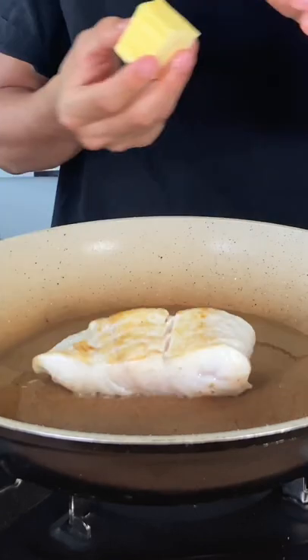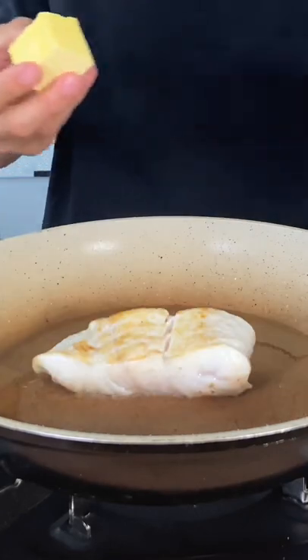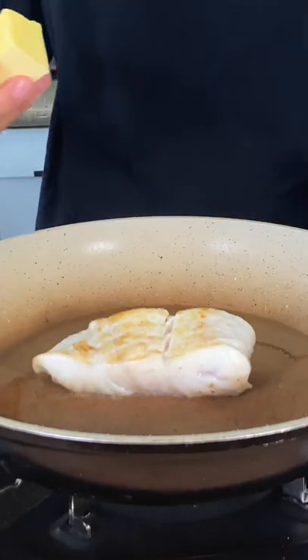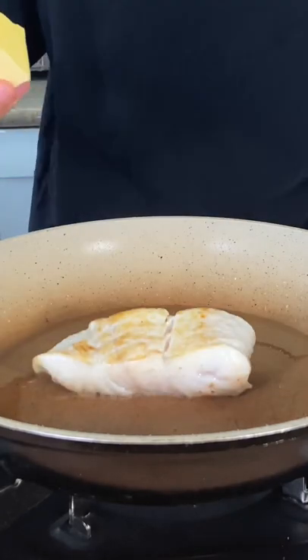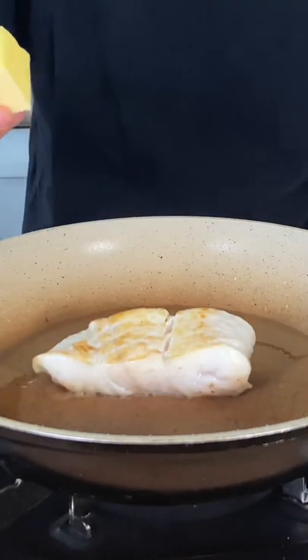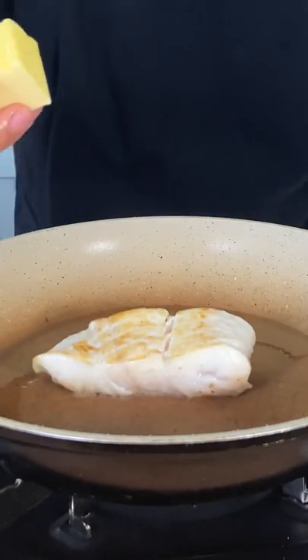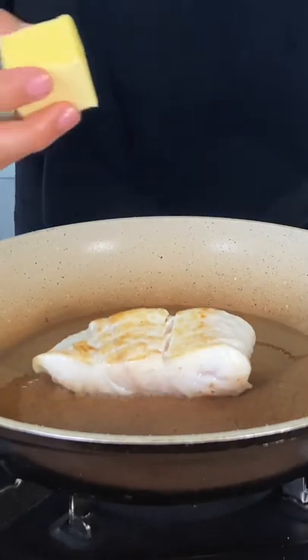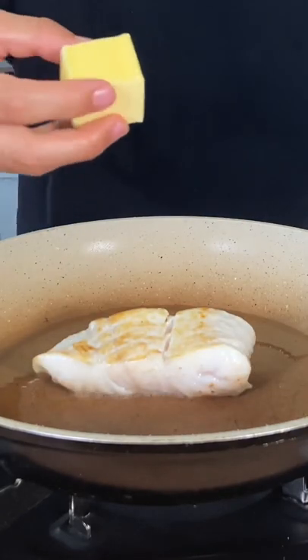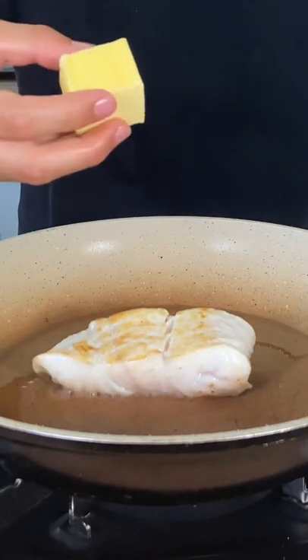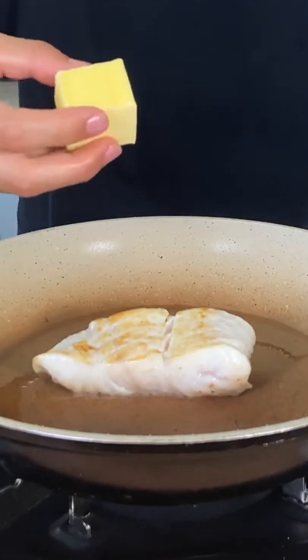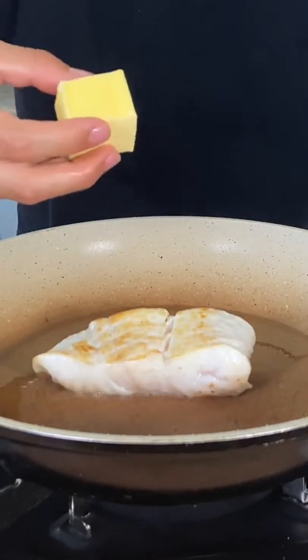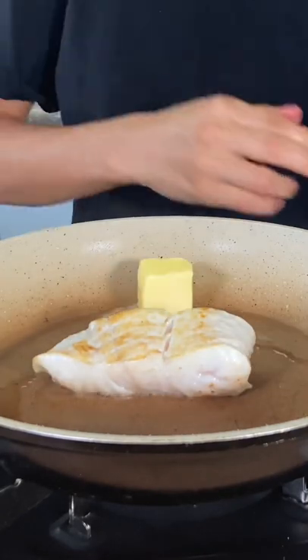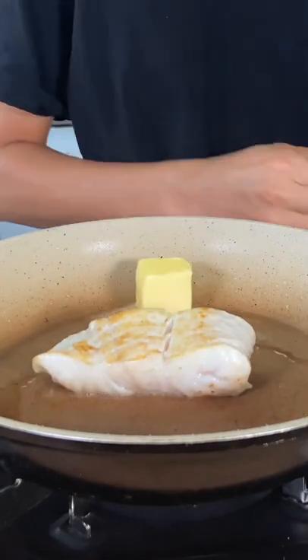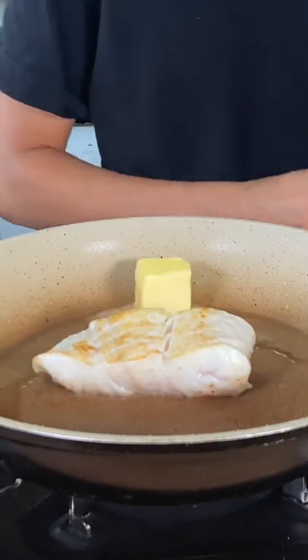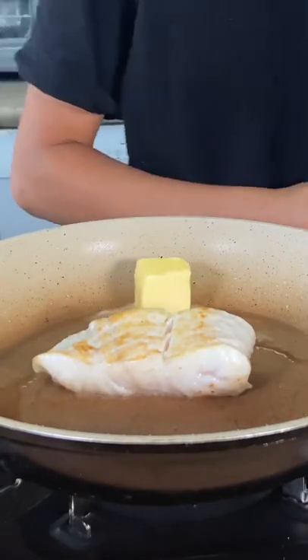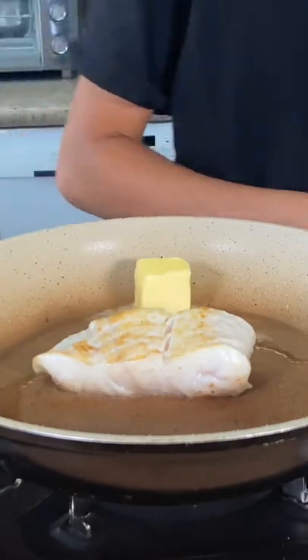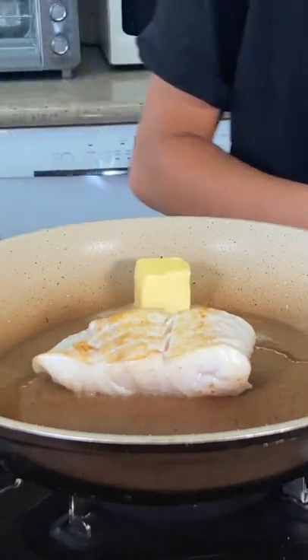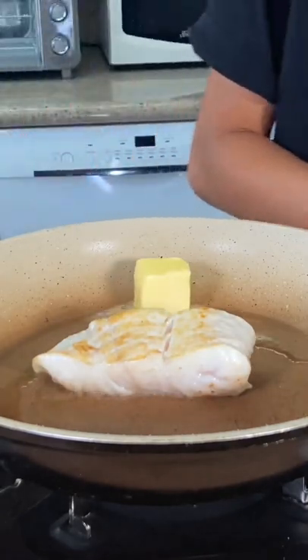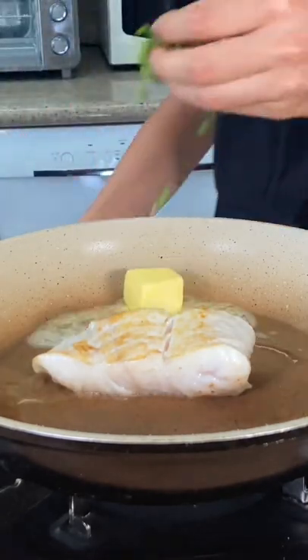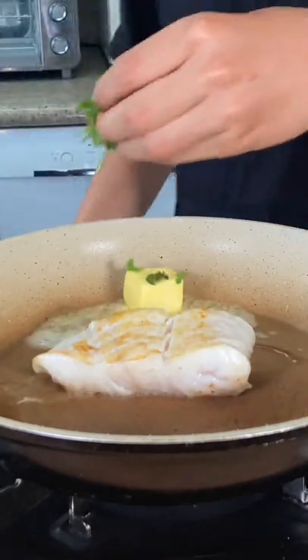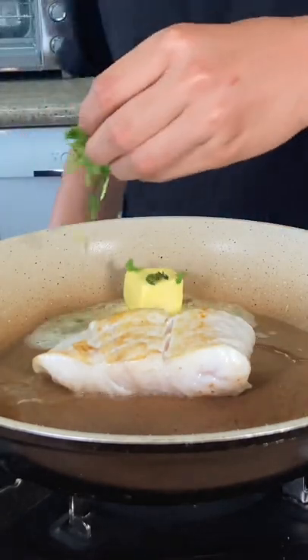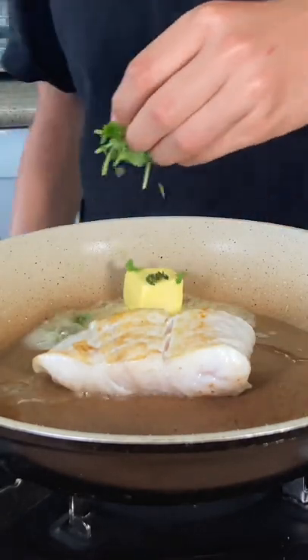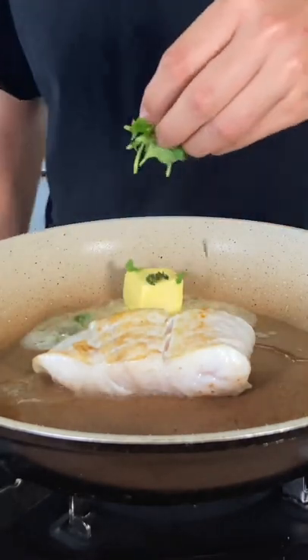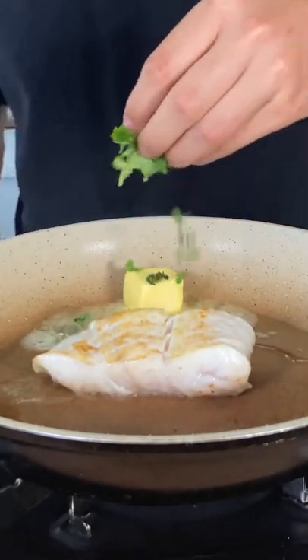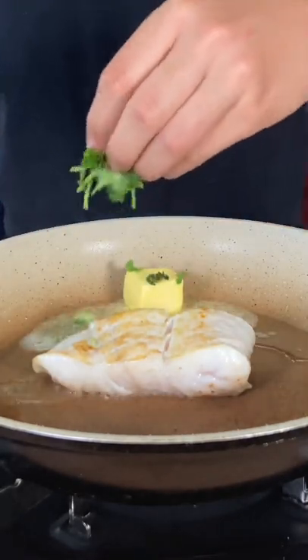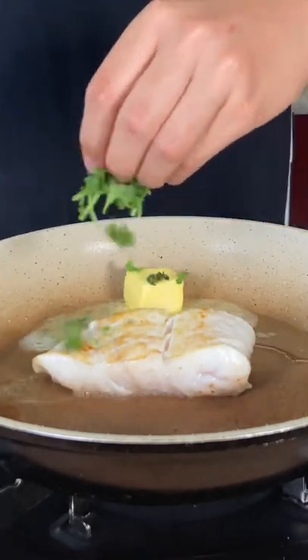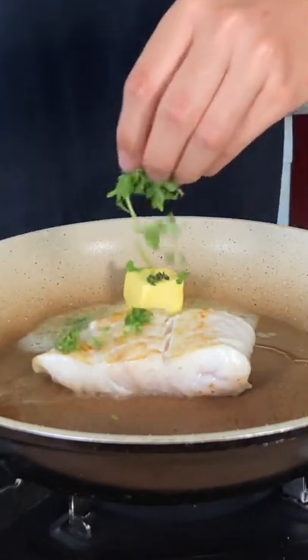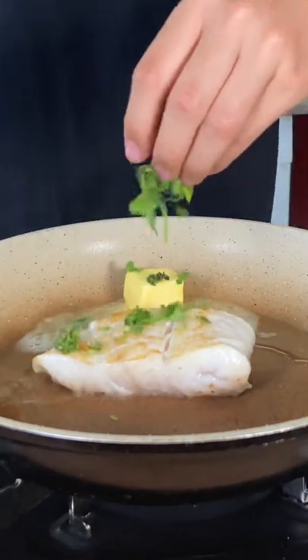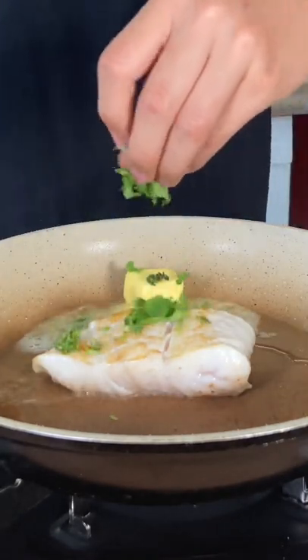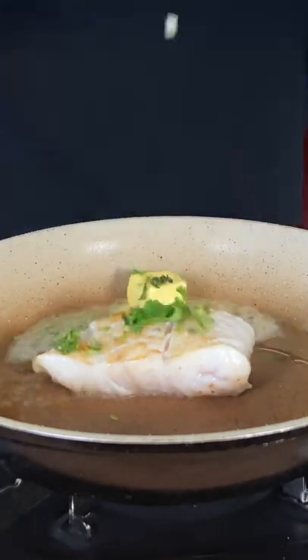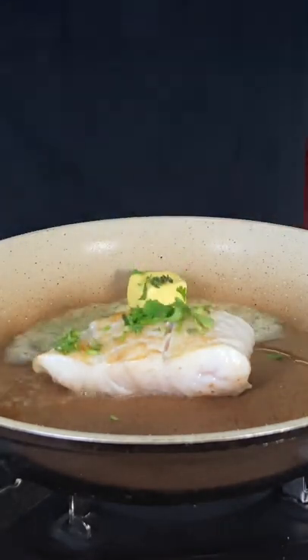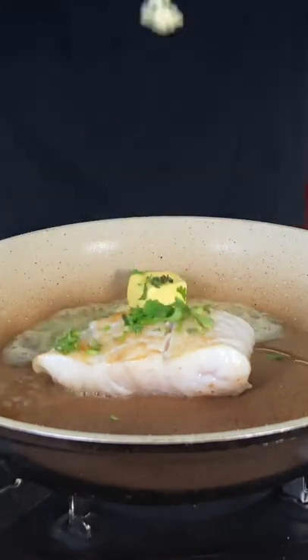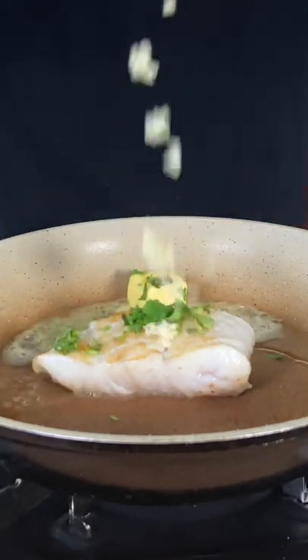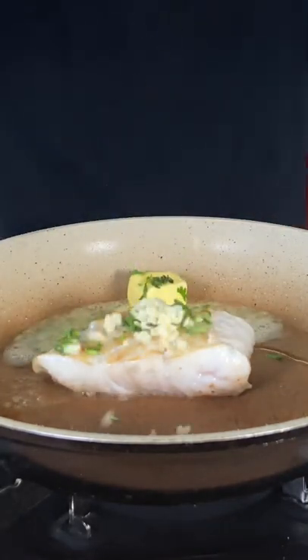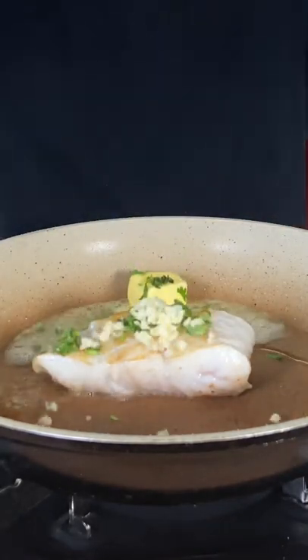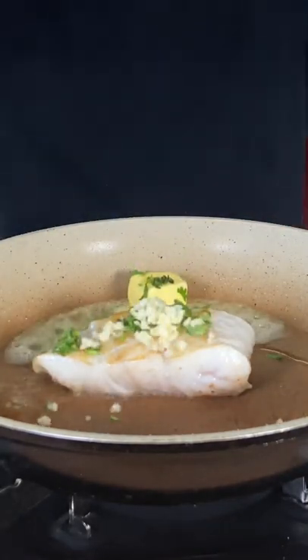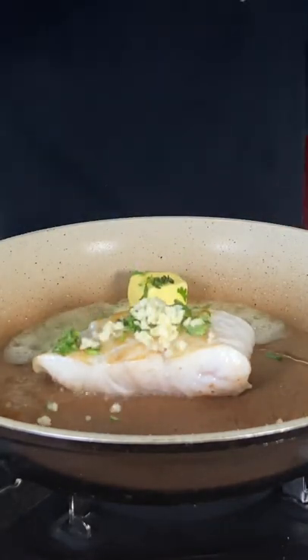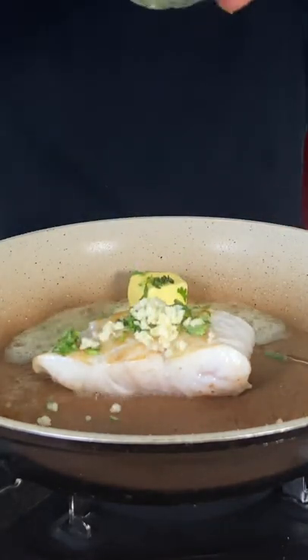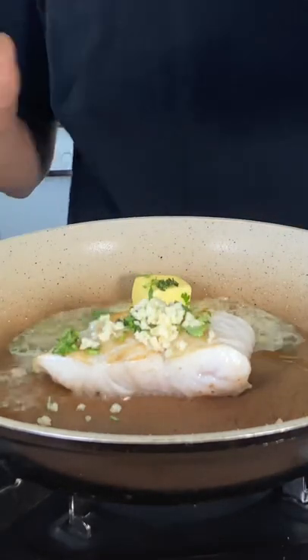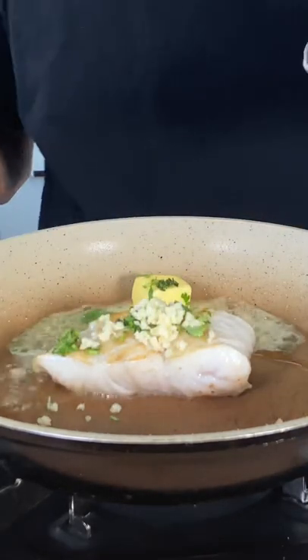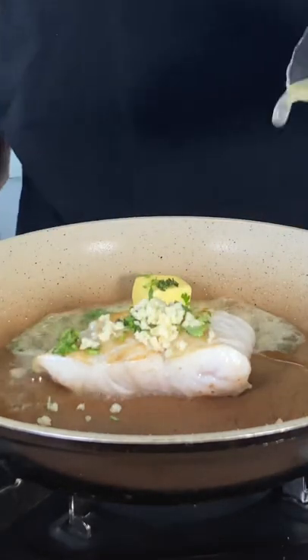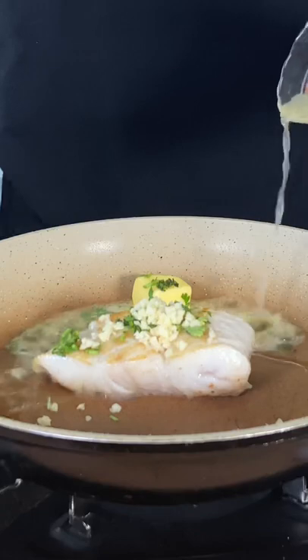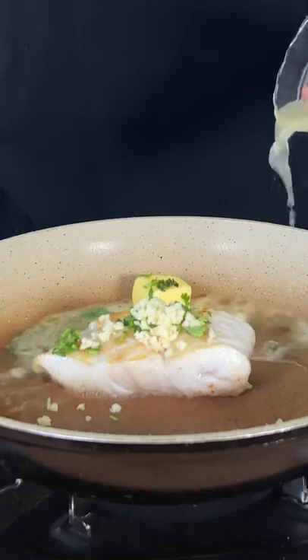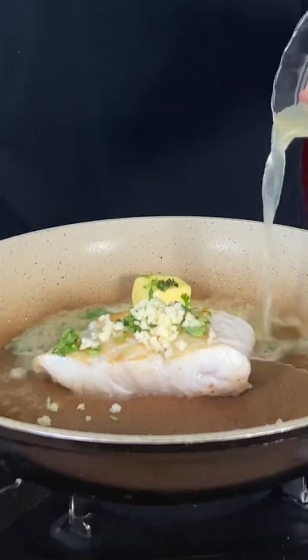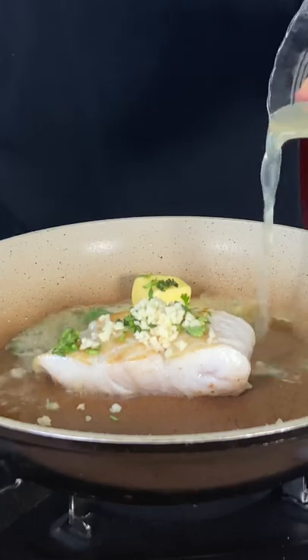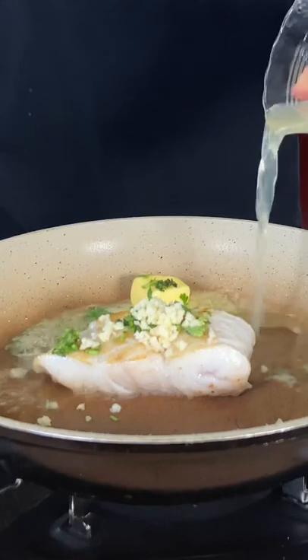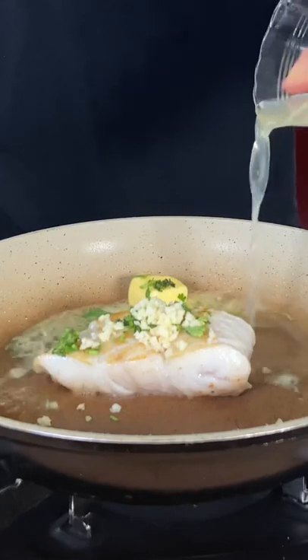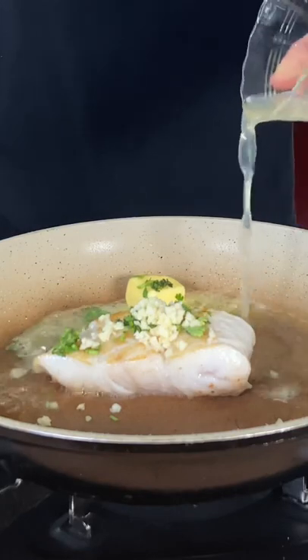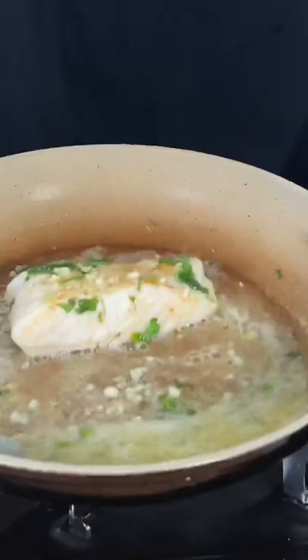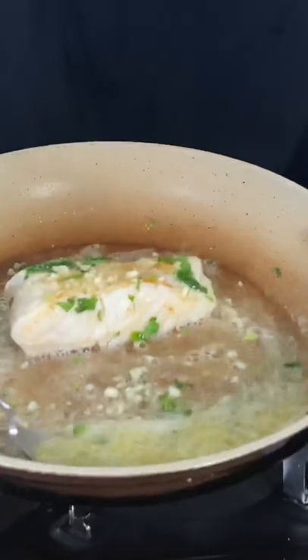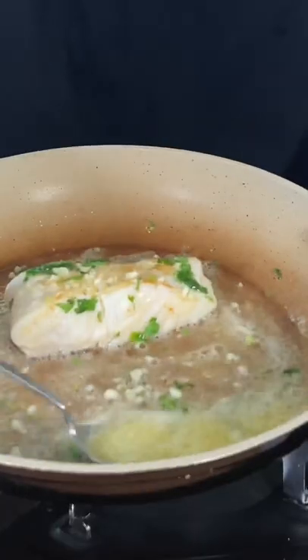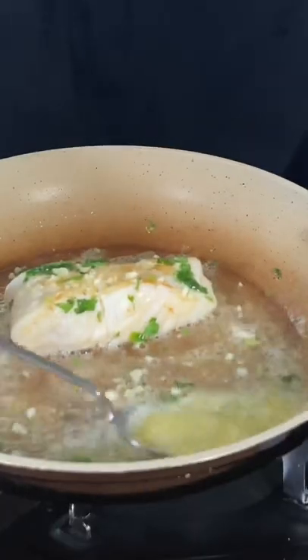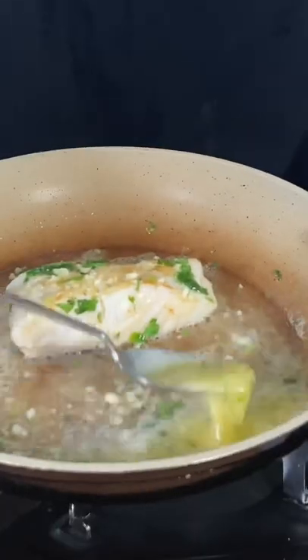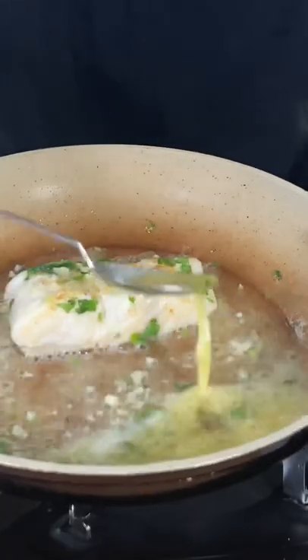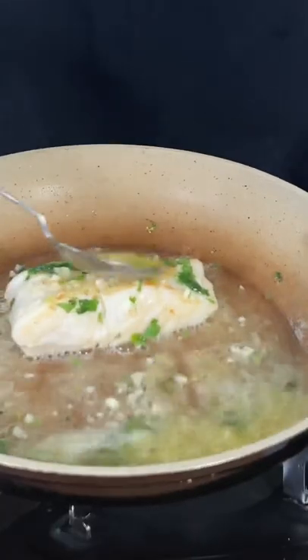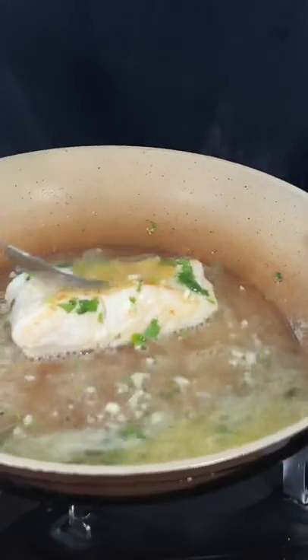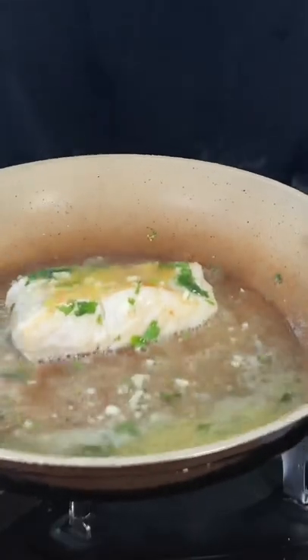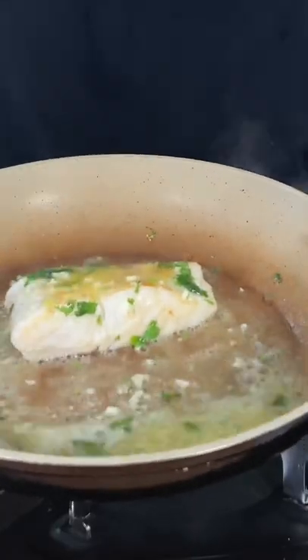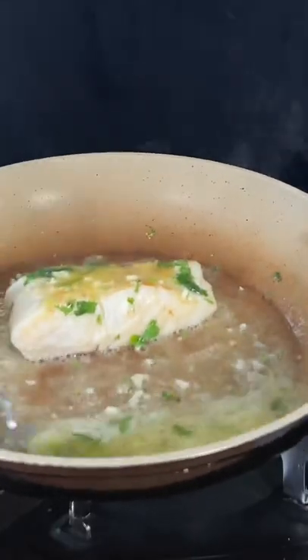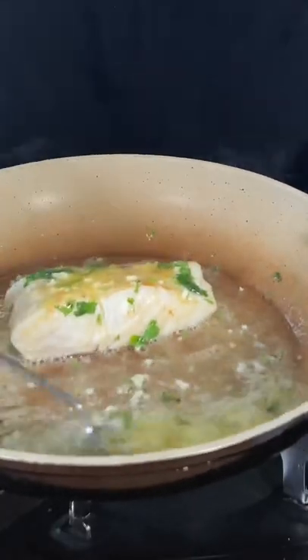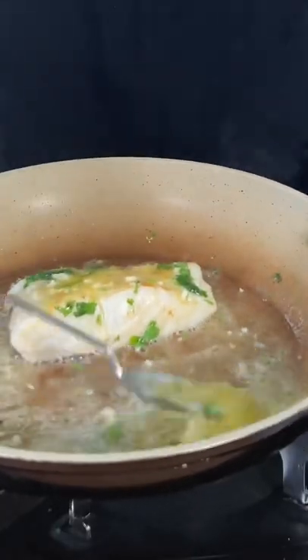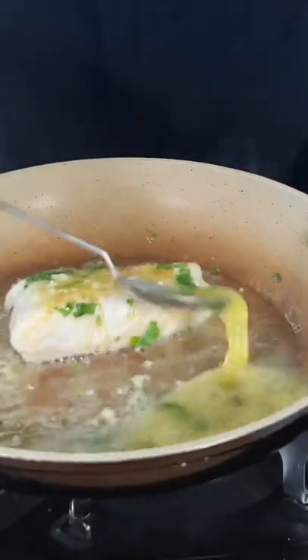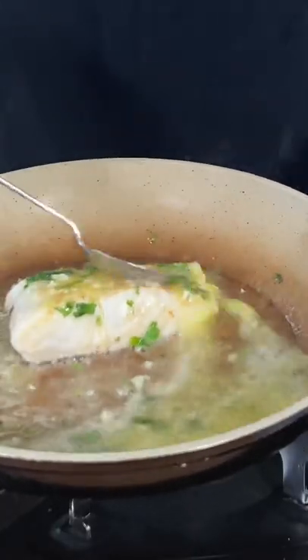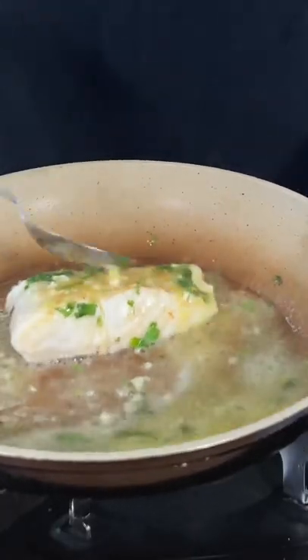Lower the heat and add some butter, cilantro, minced garlic, and your lemon juice. Now you want to go ahead and baste your fish.